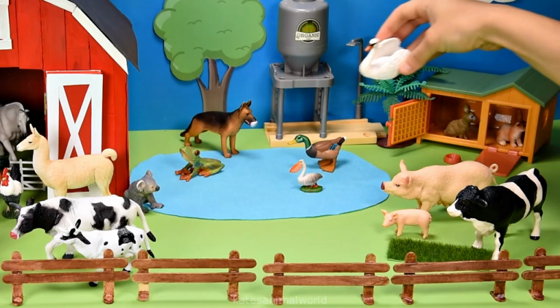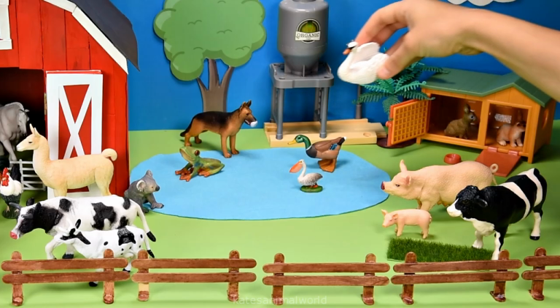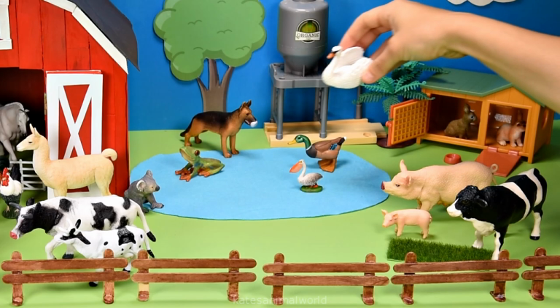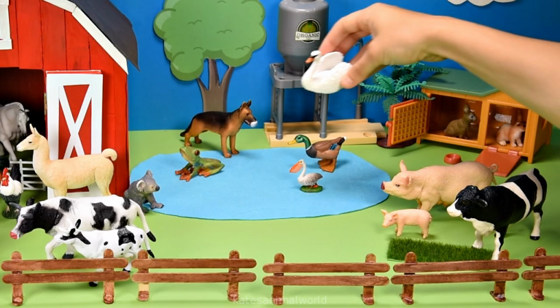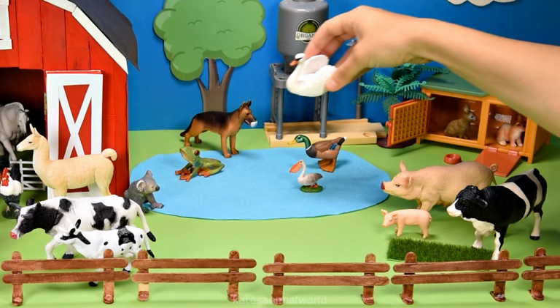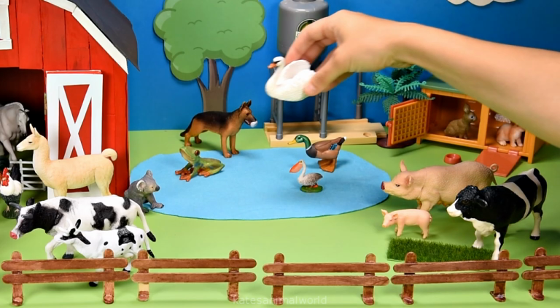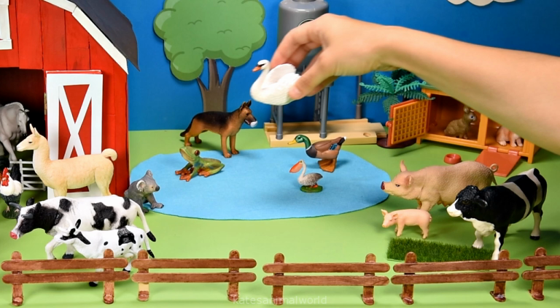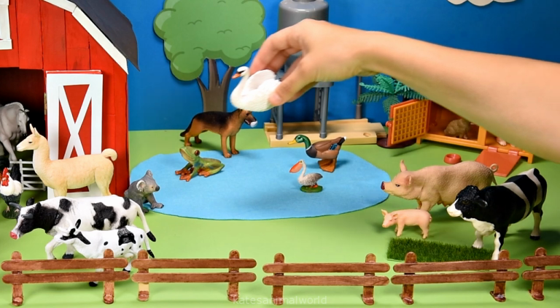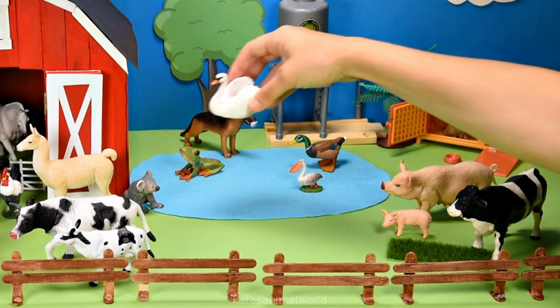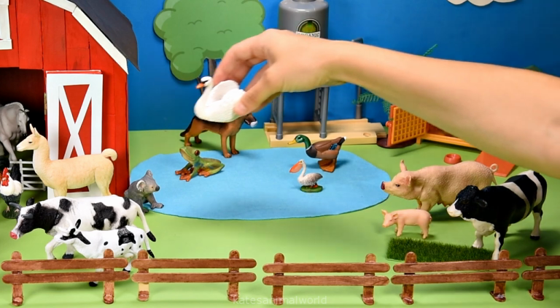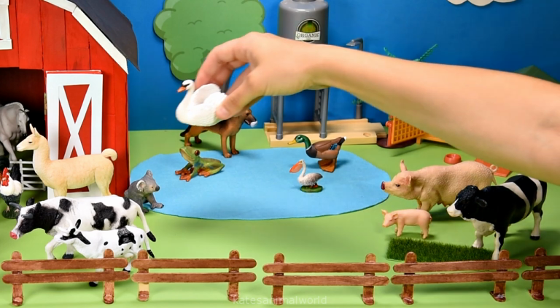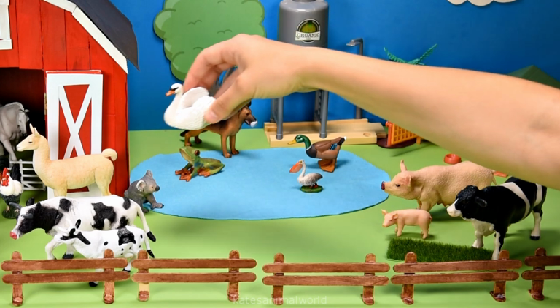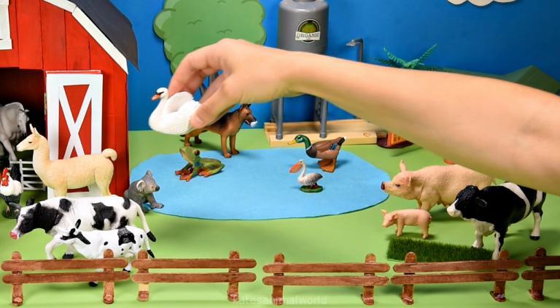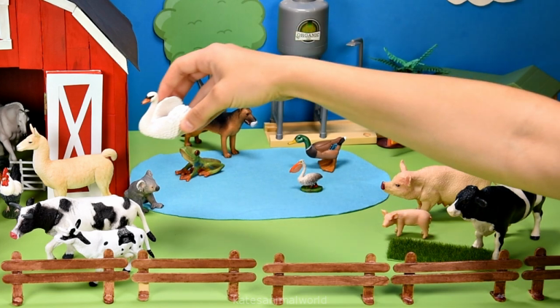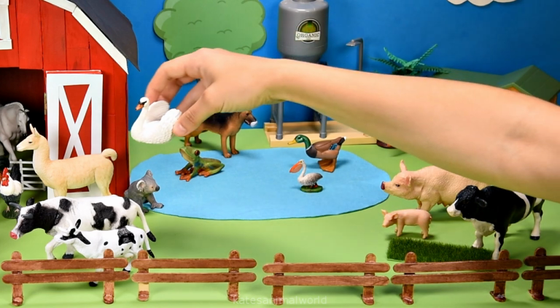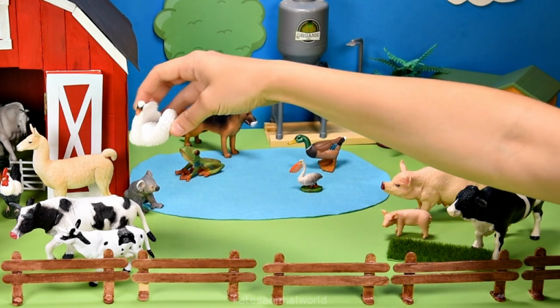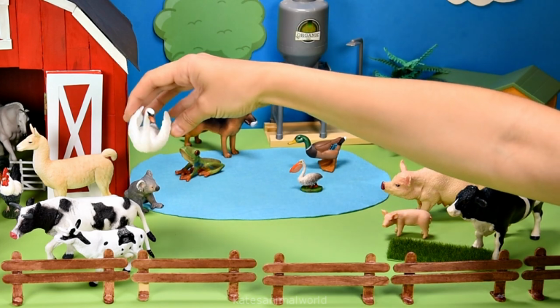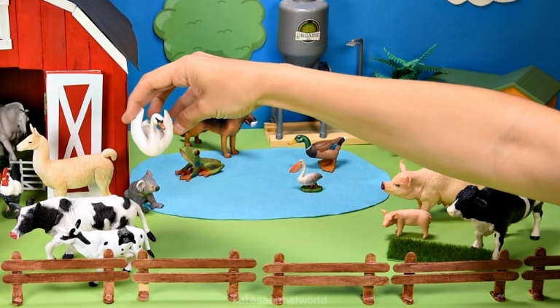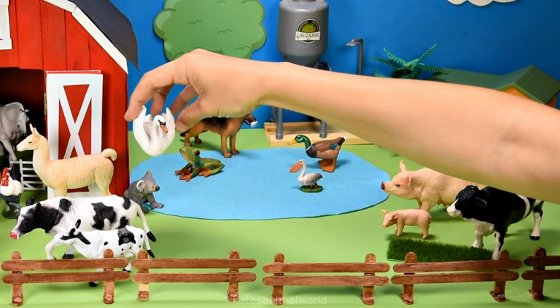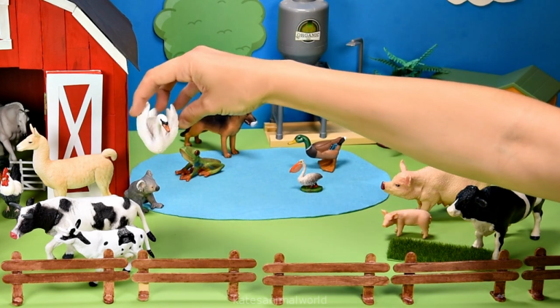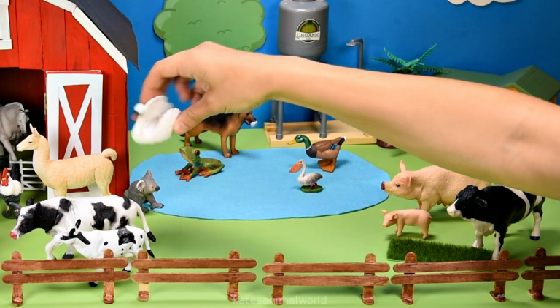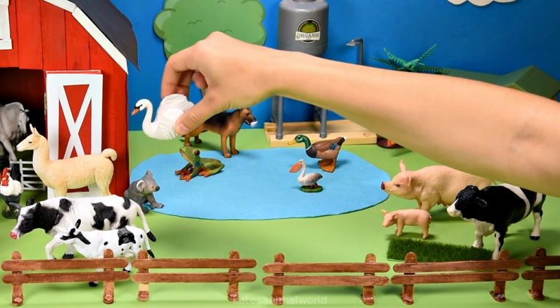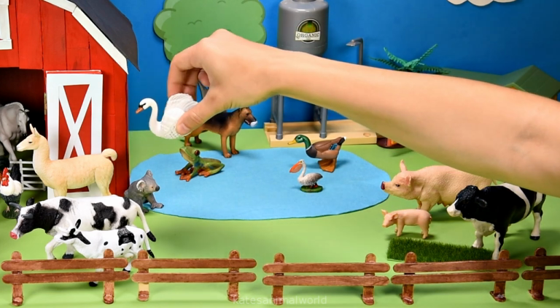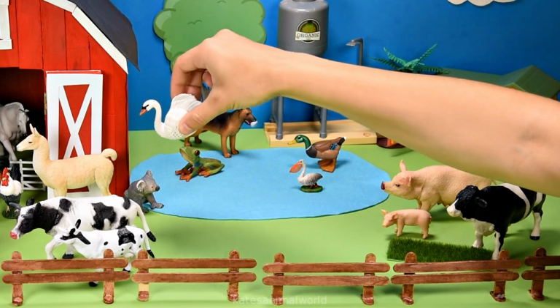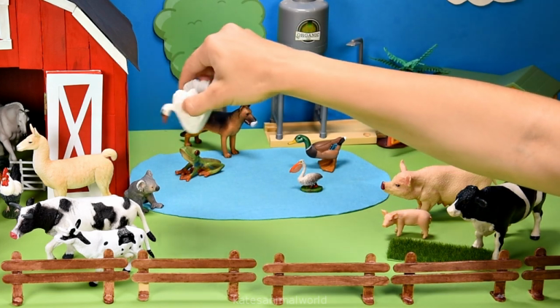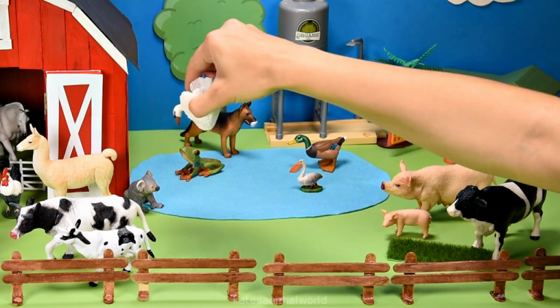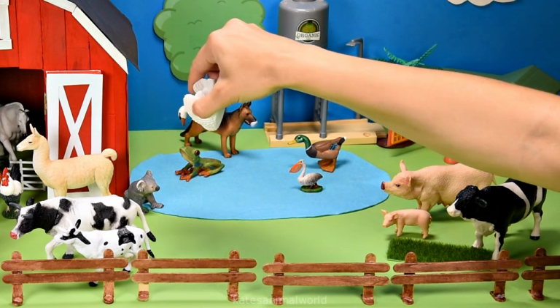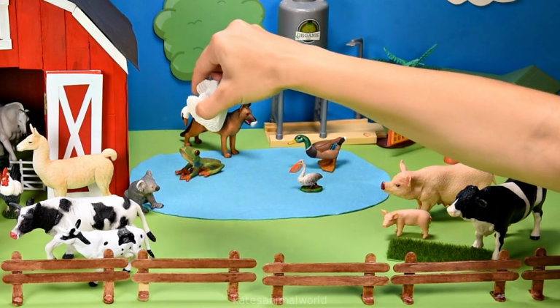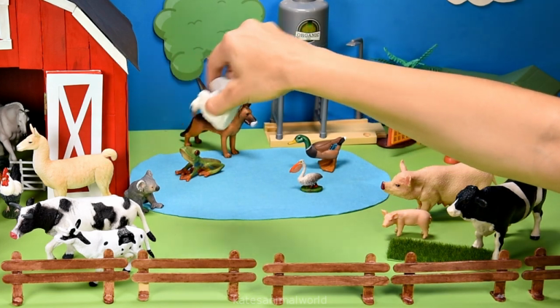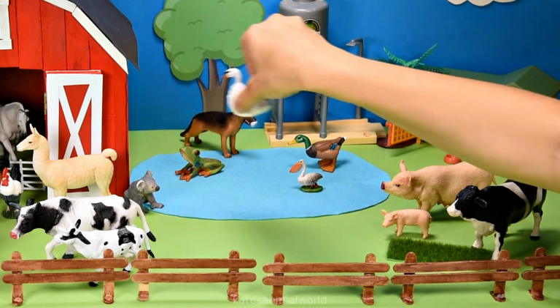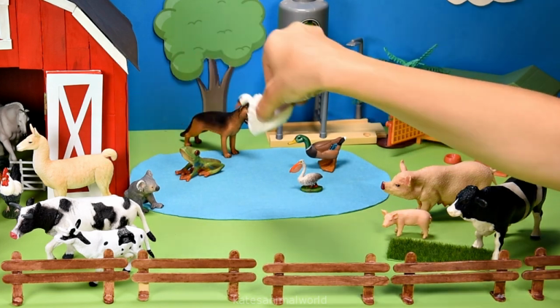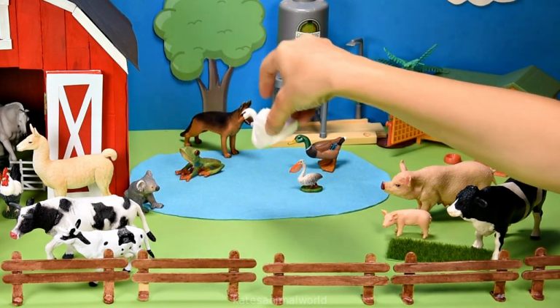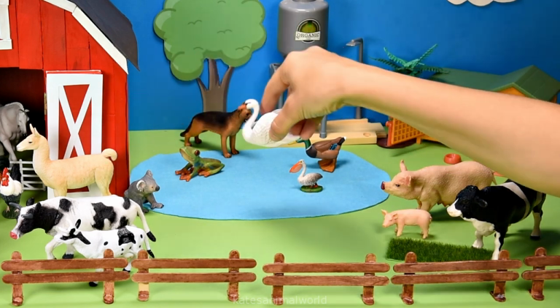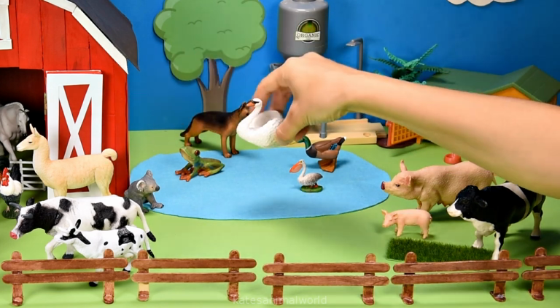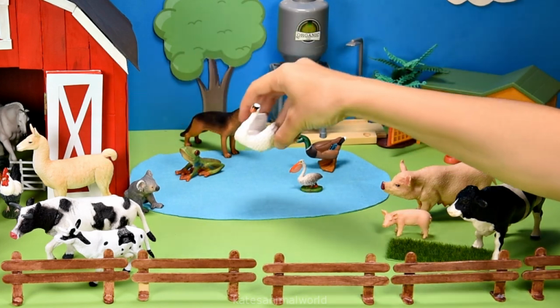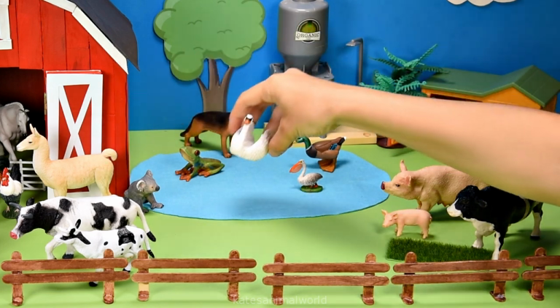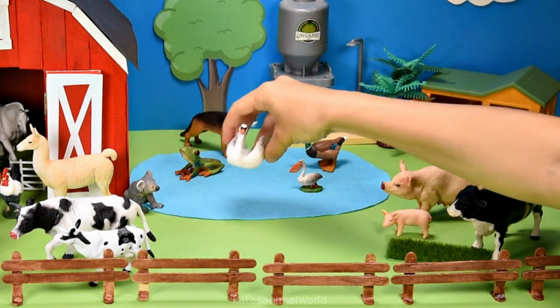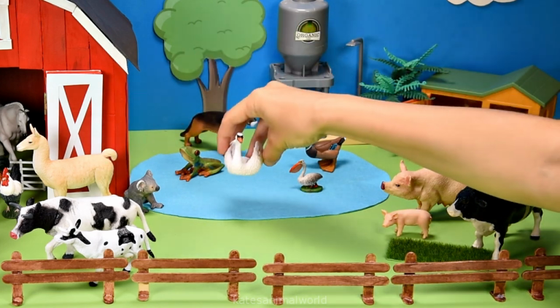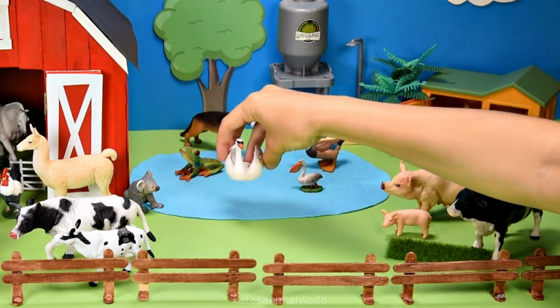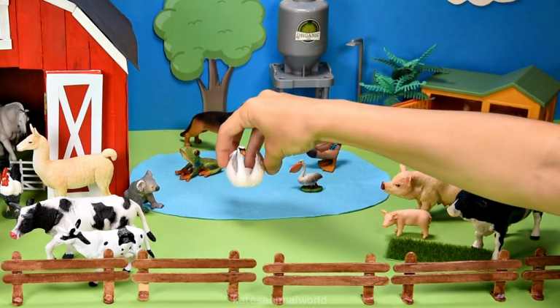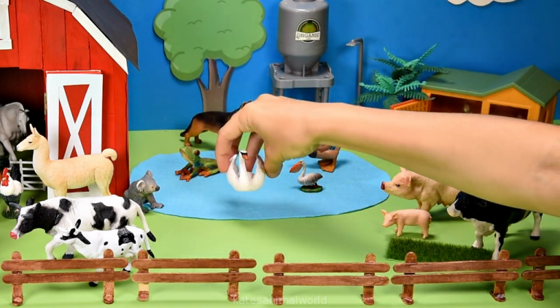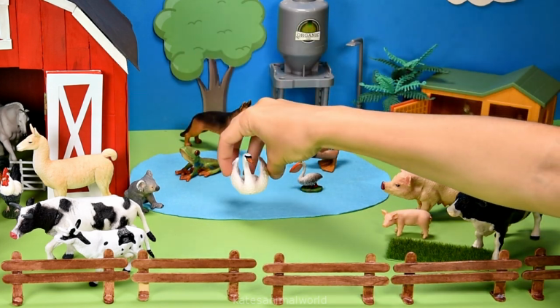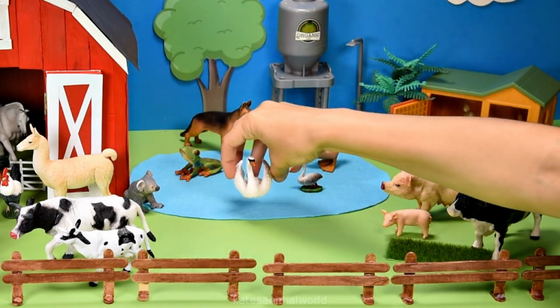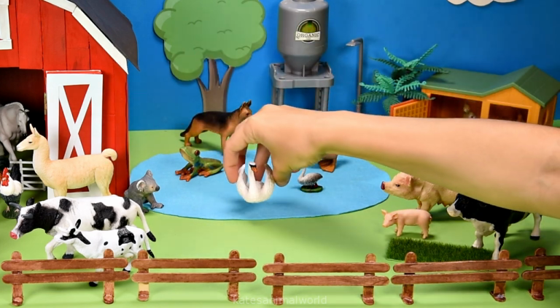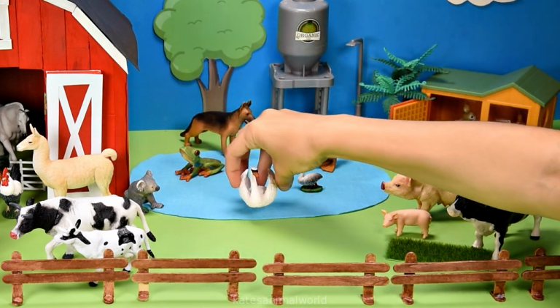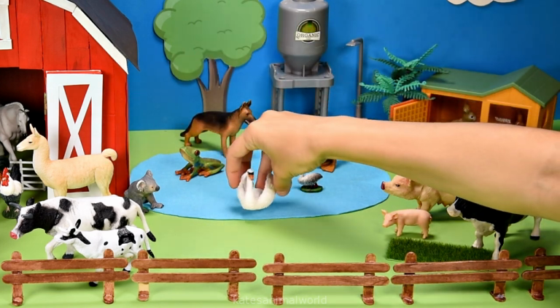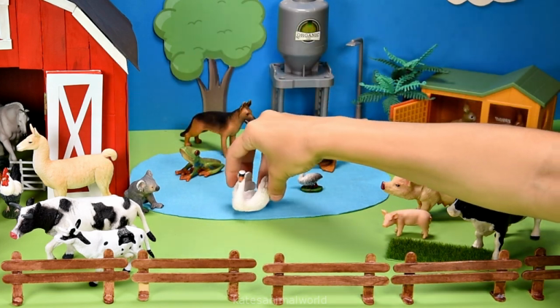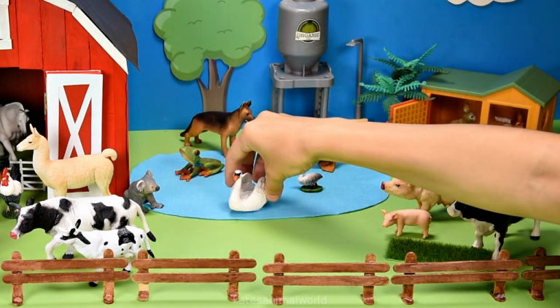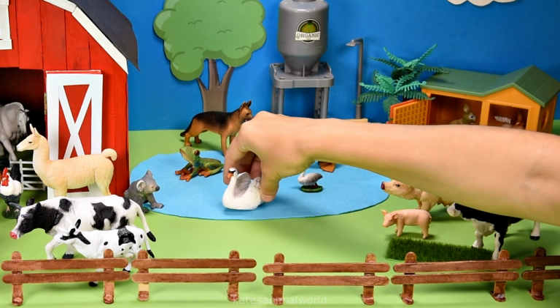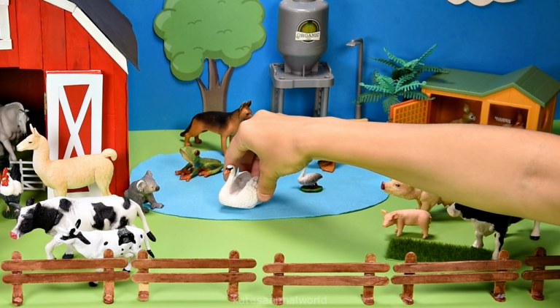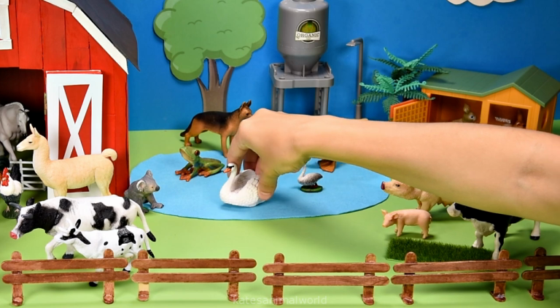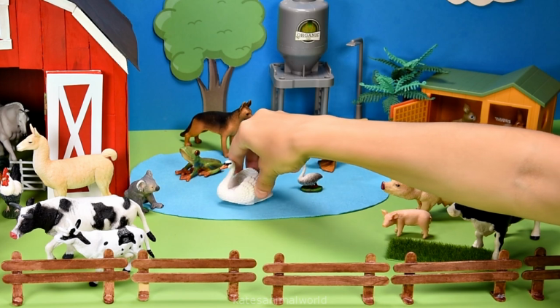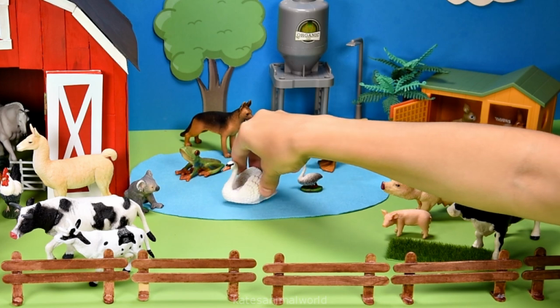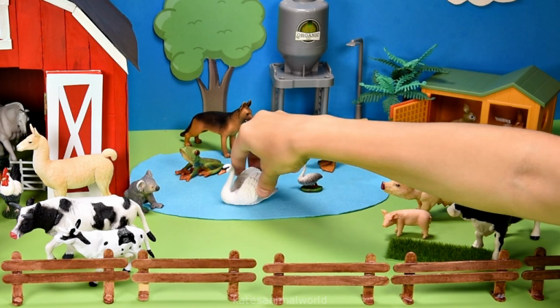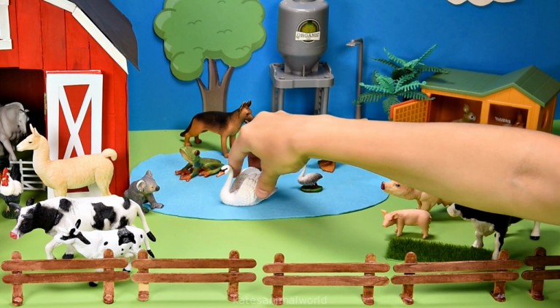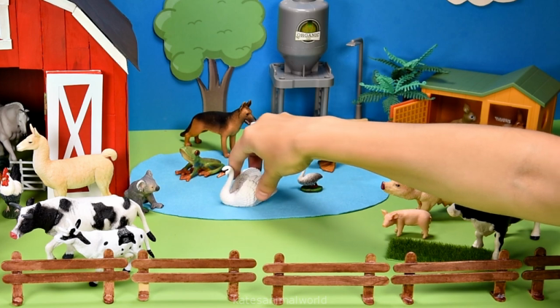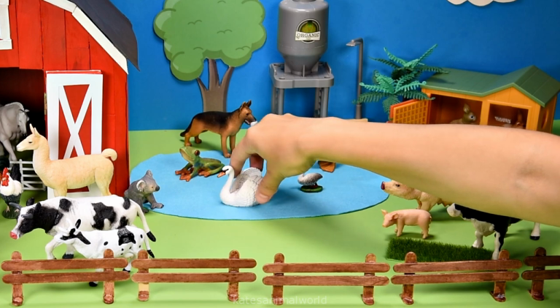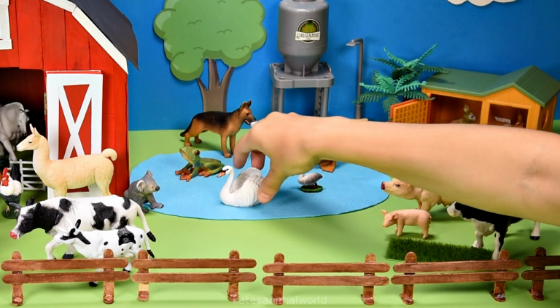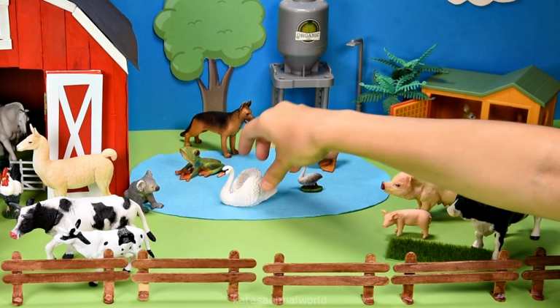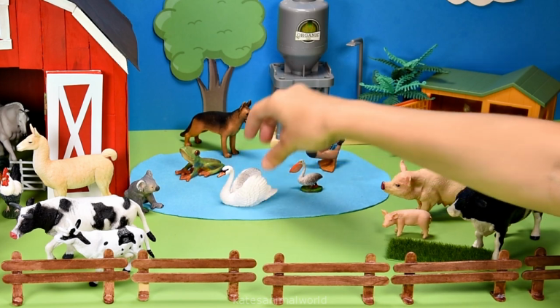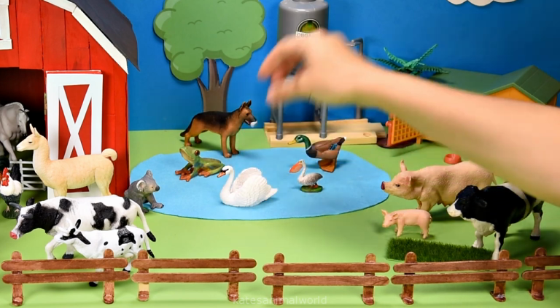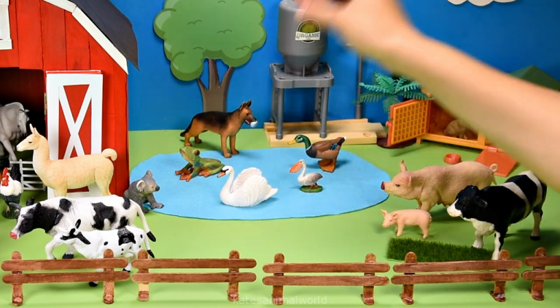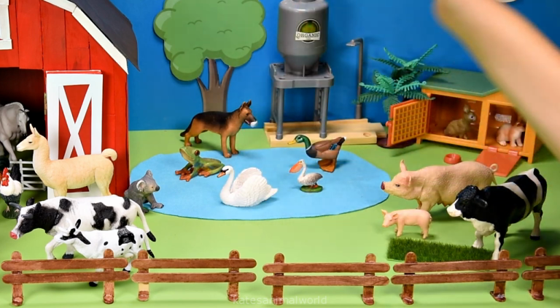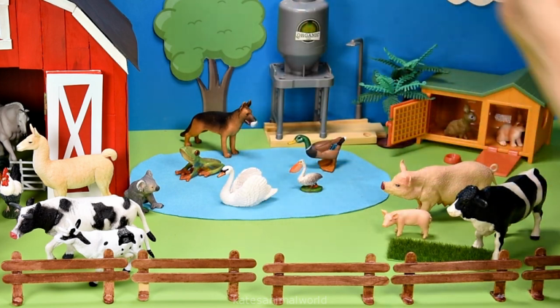Who's this flying in? Oh, it's a beautiful swan — splash! Nice landing.